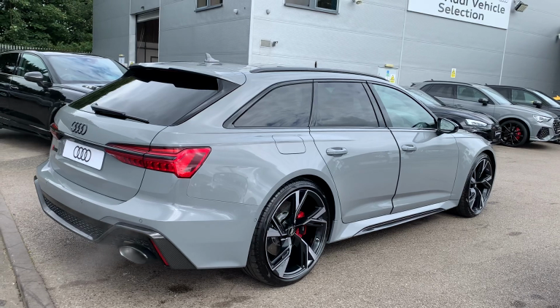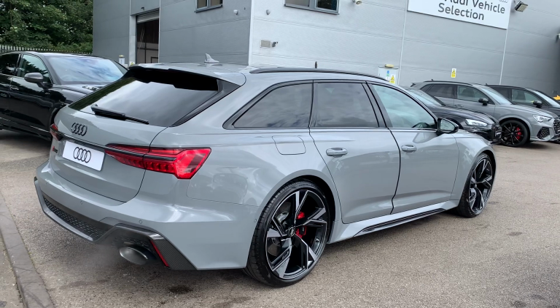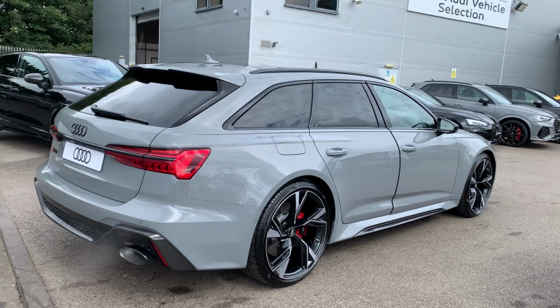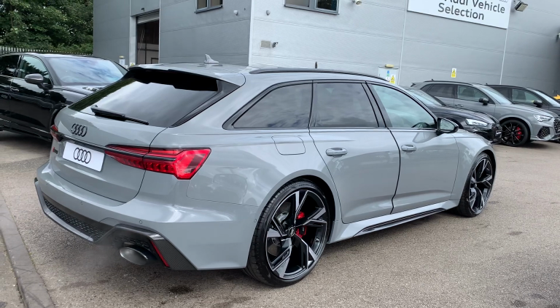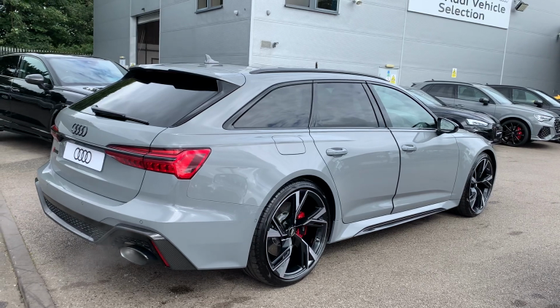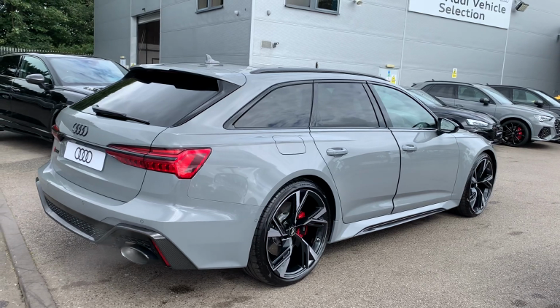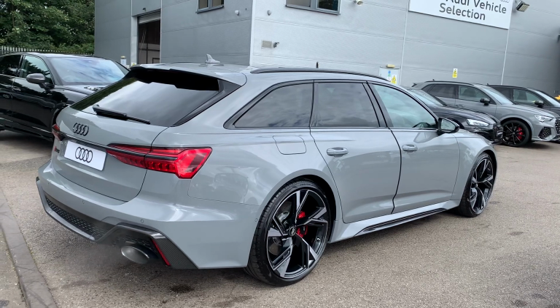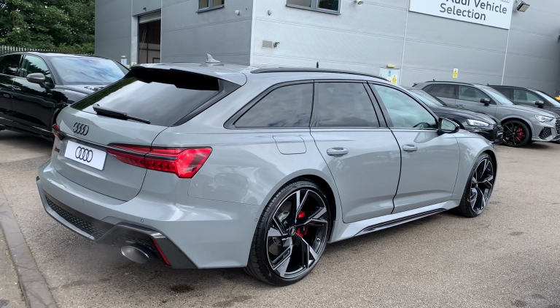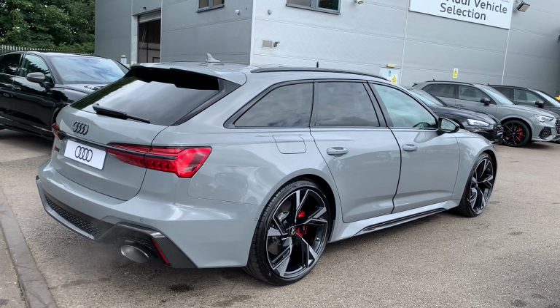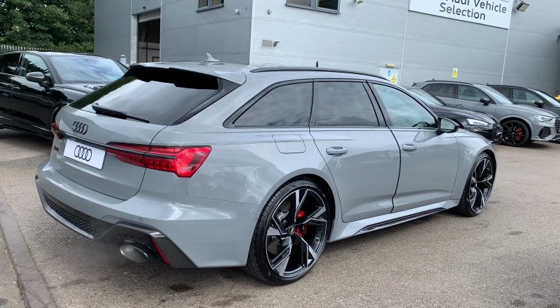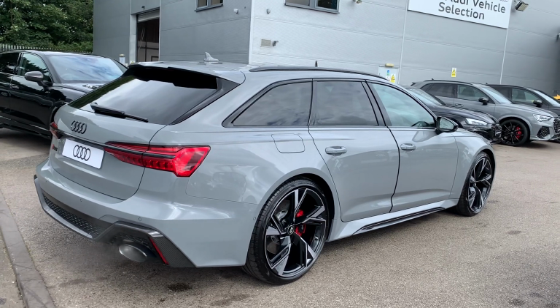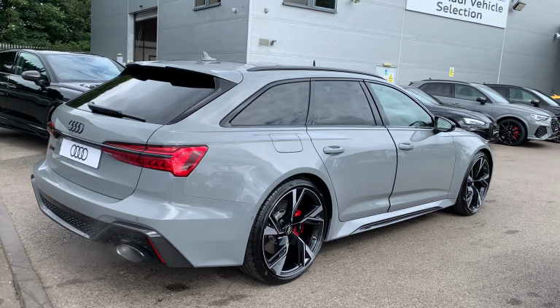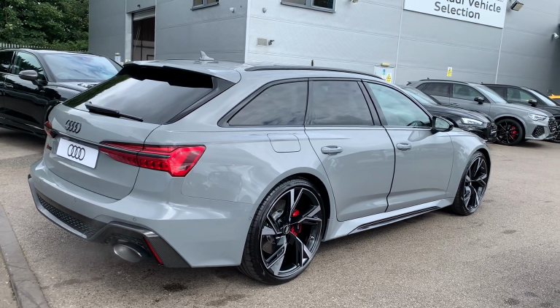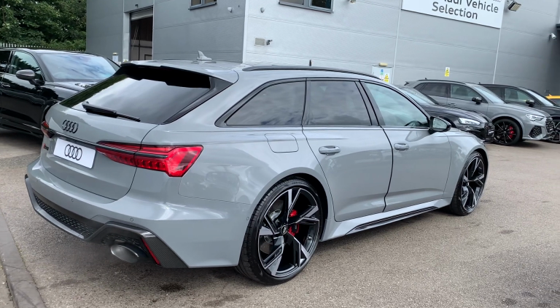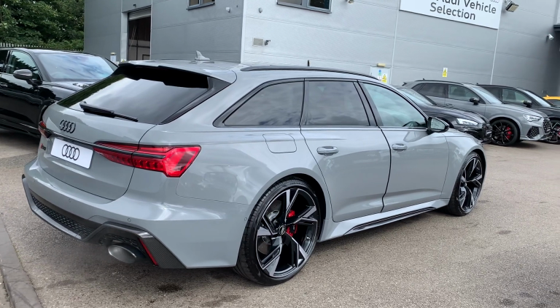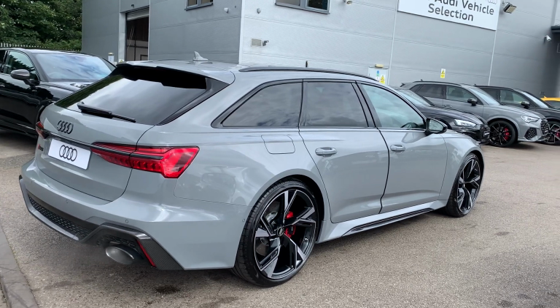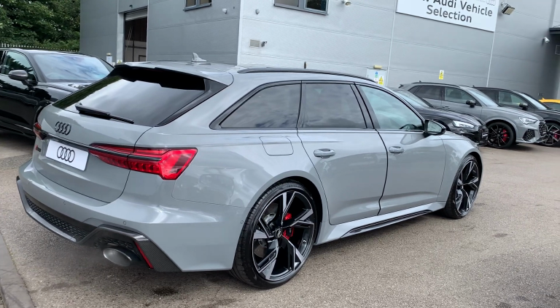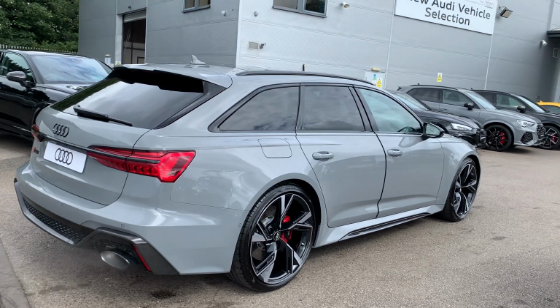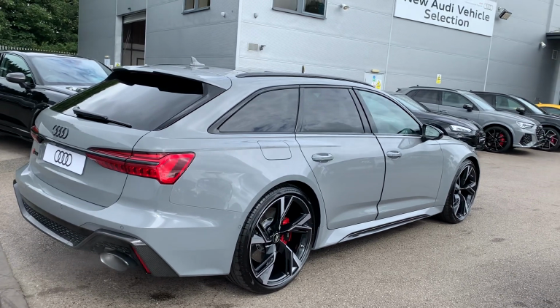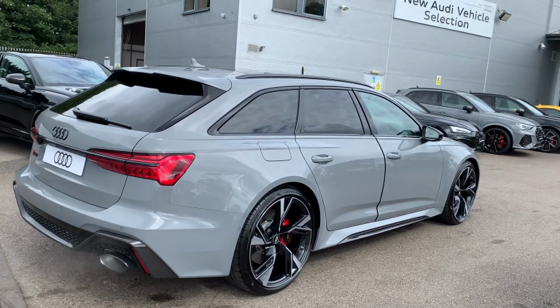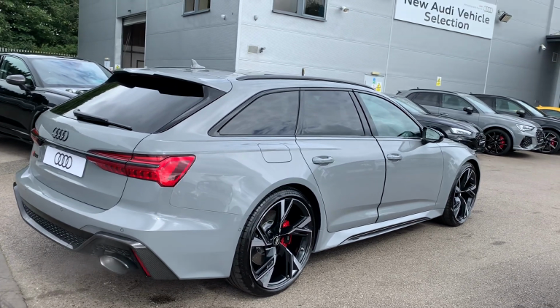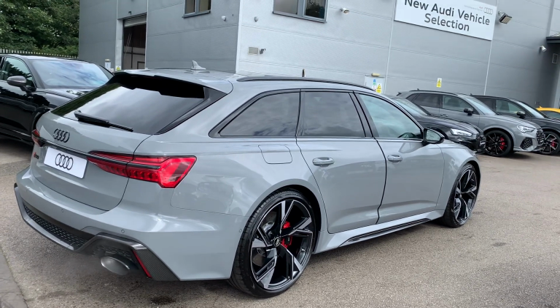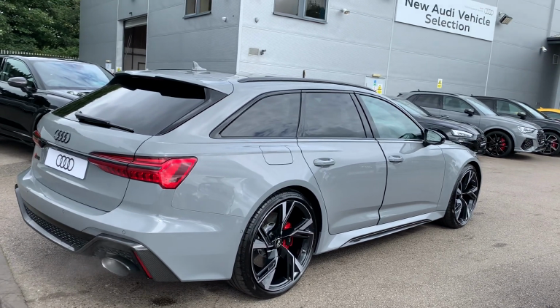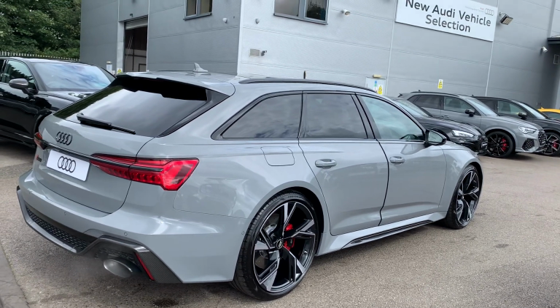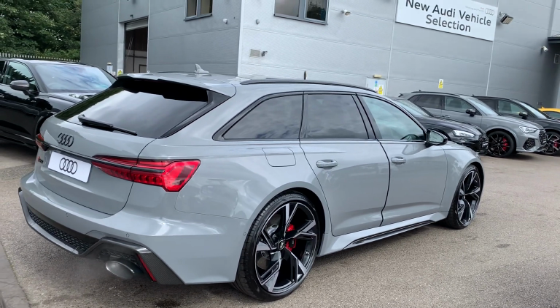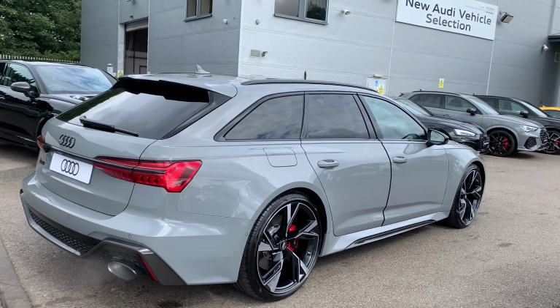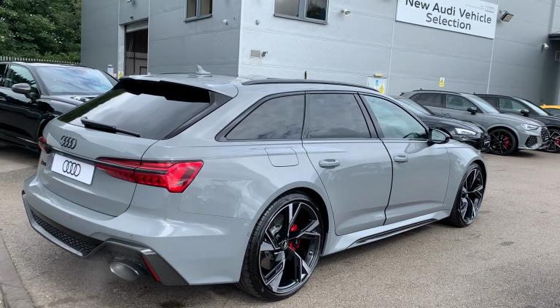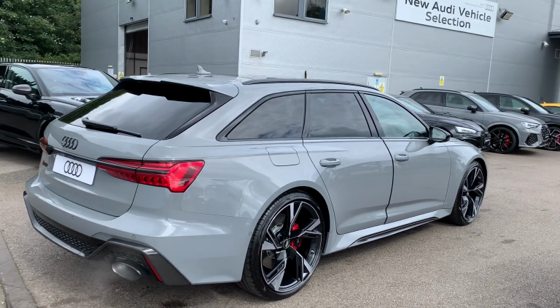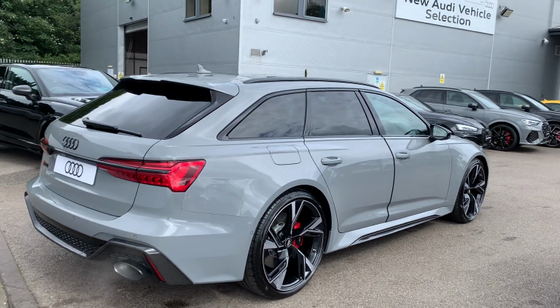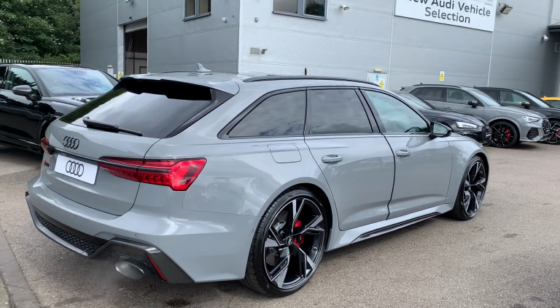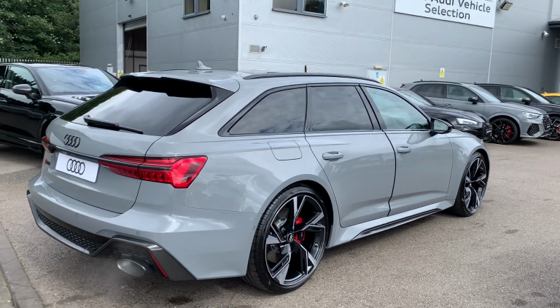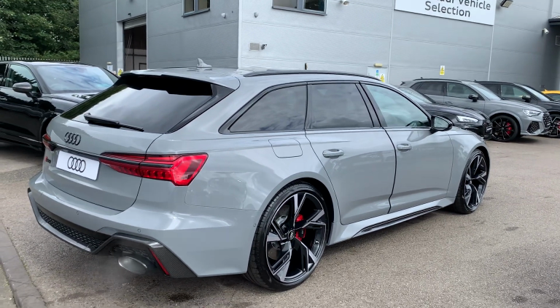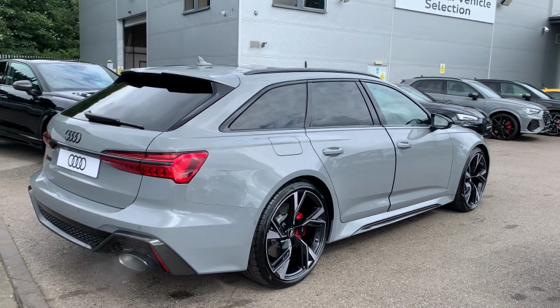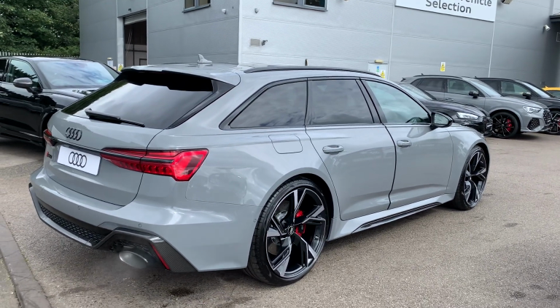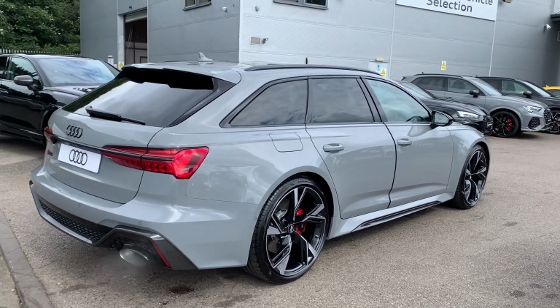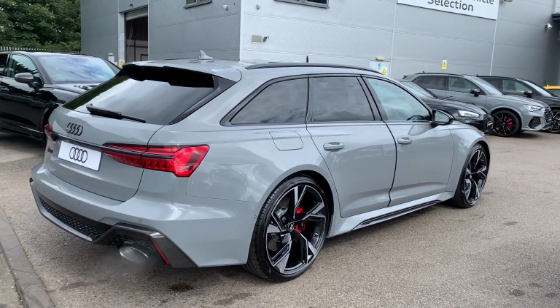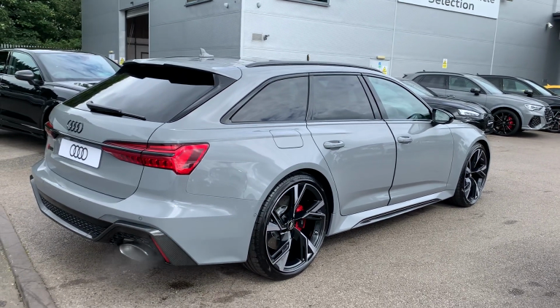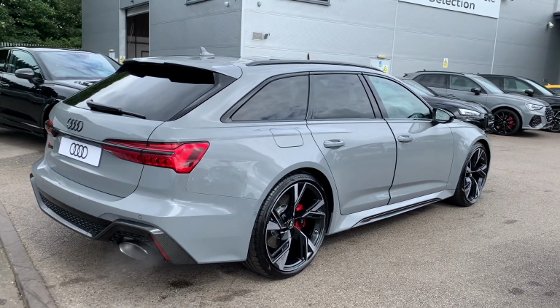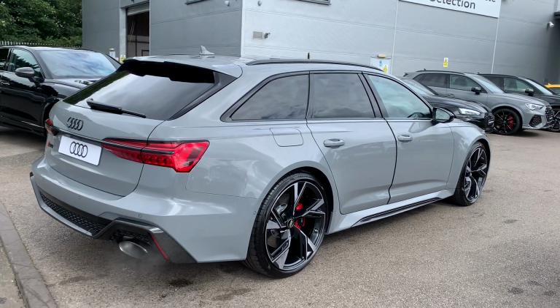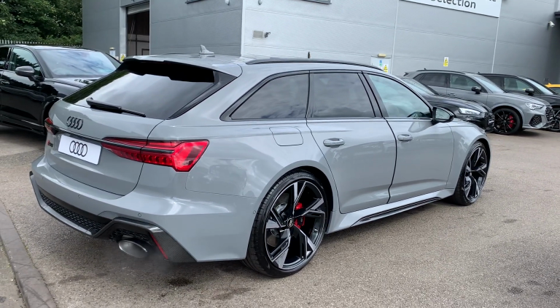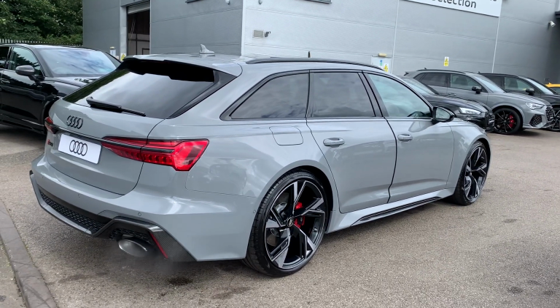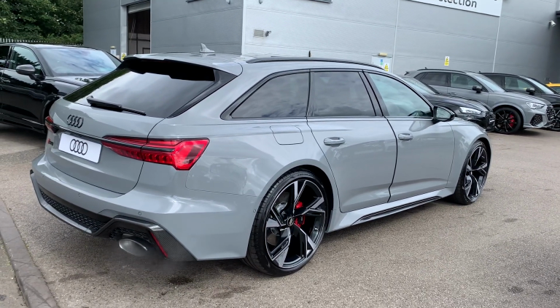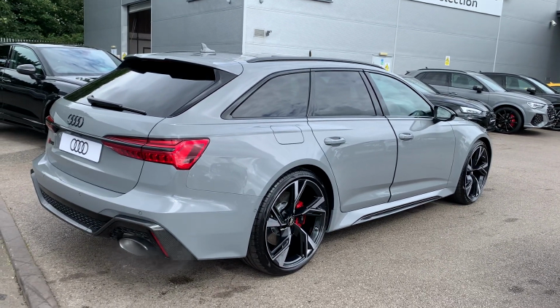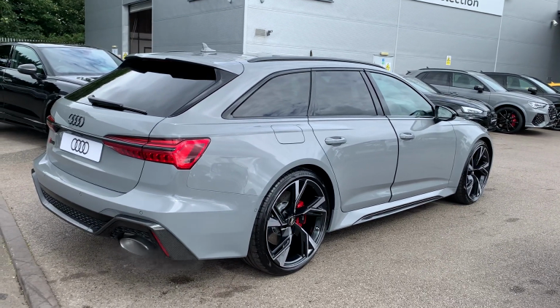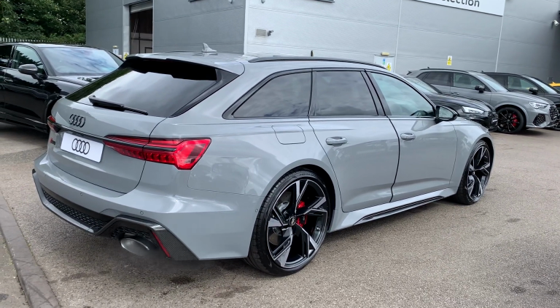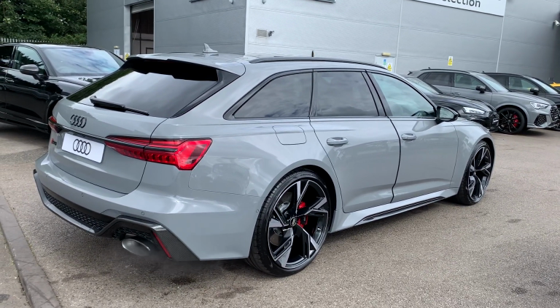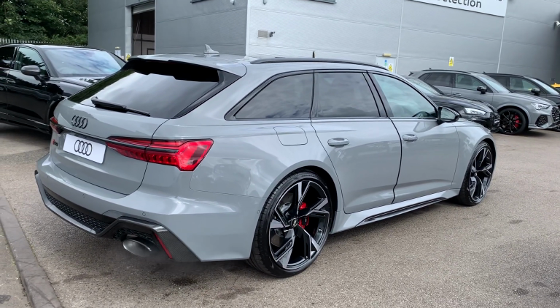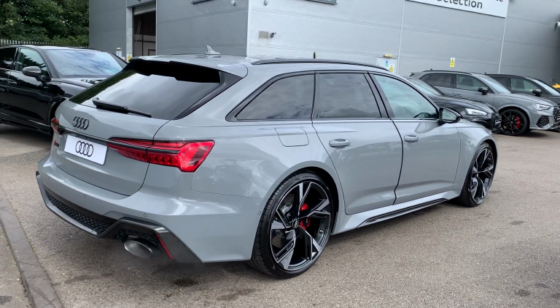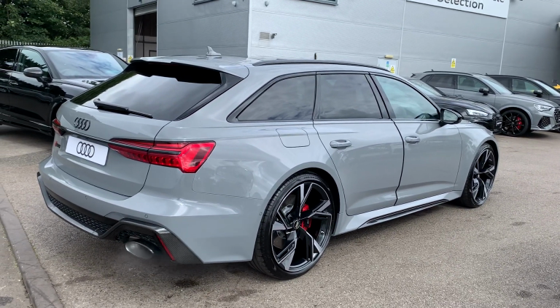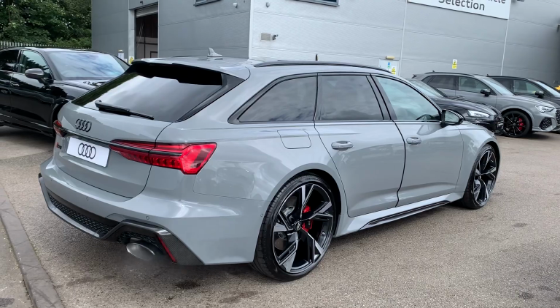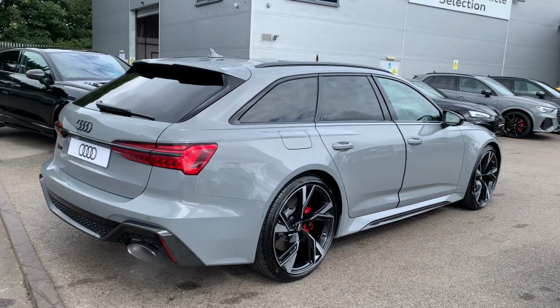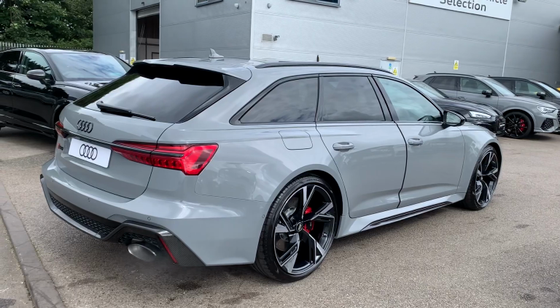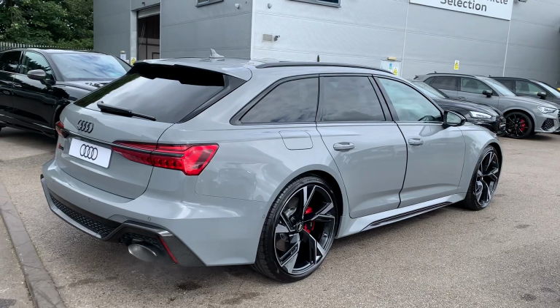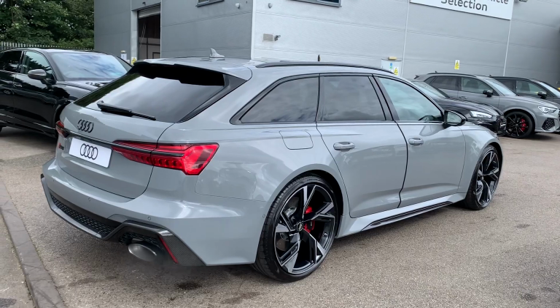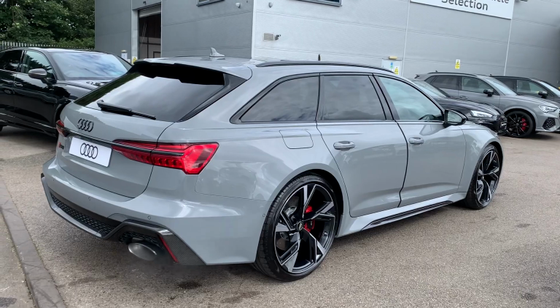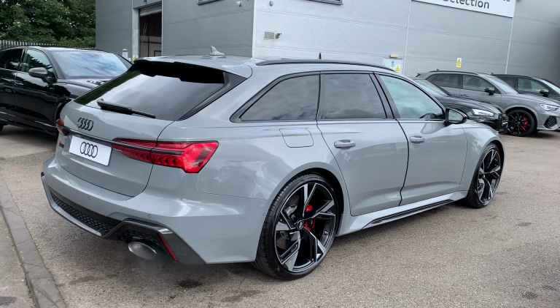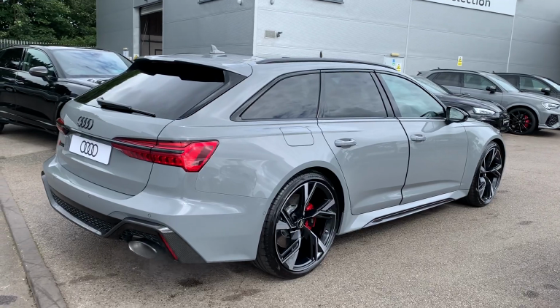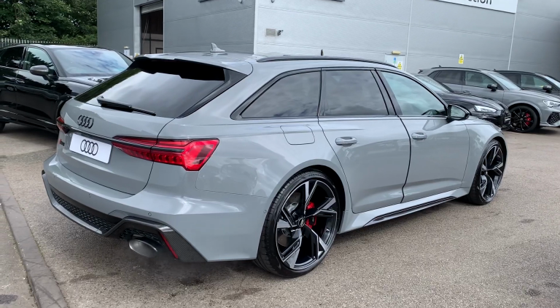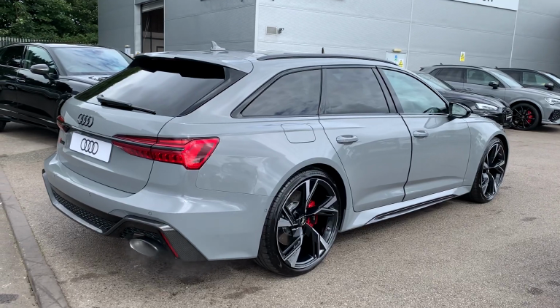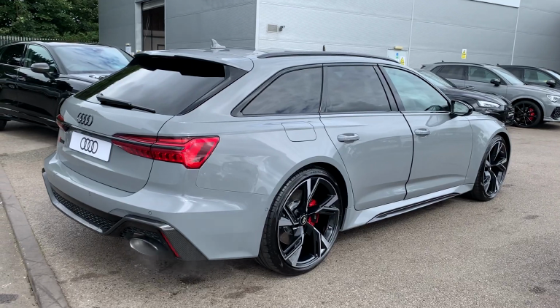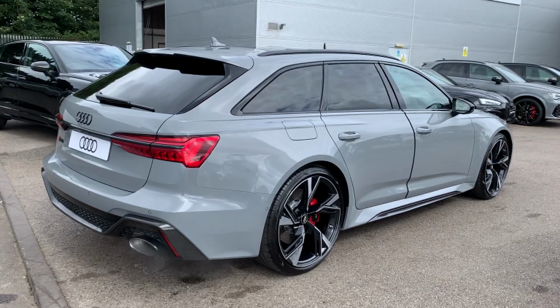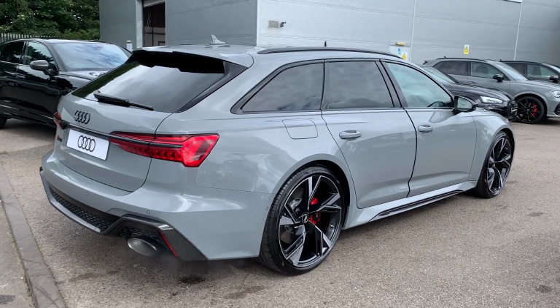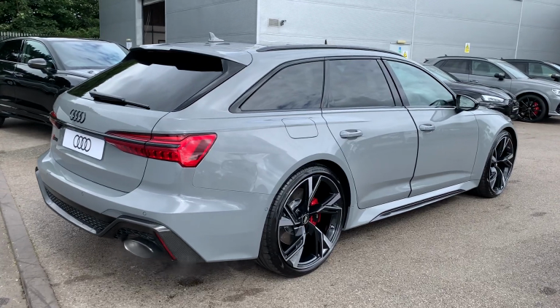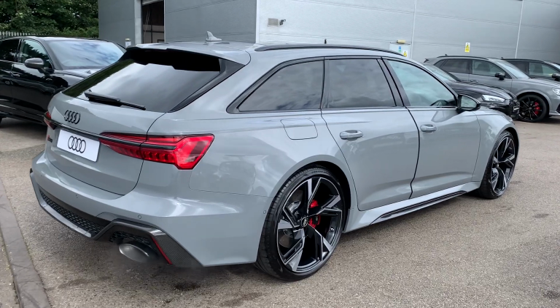Now this is a brand new Audi vehicle so you will get three years warranty and three years roadside assistance from the manufacturer.